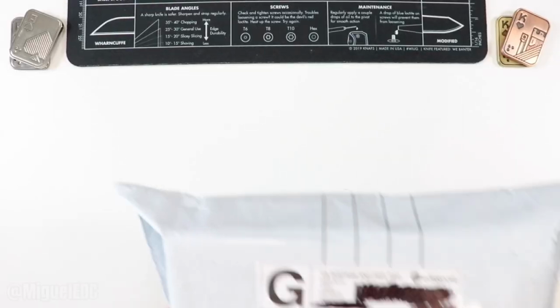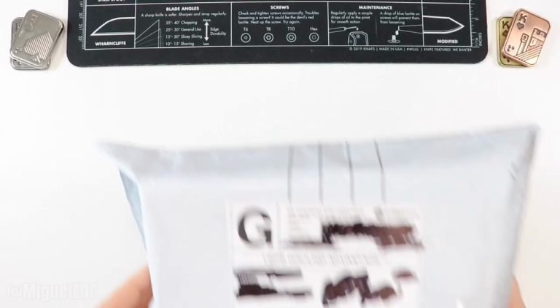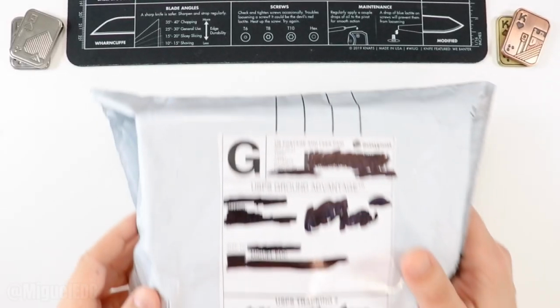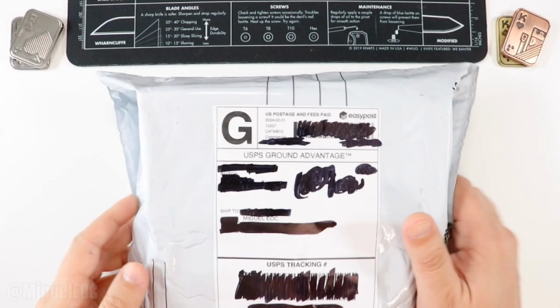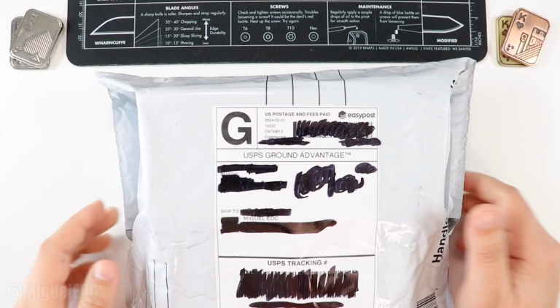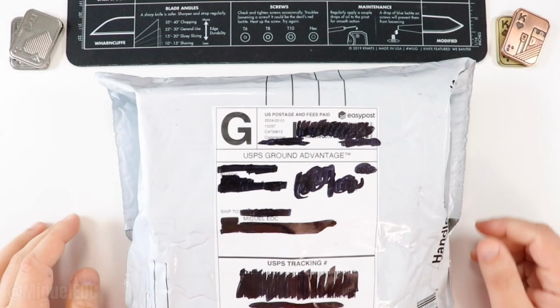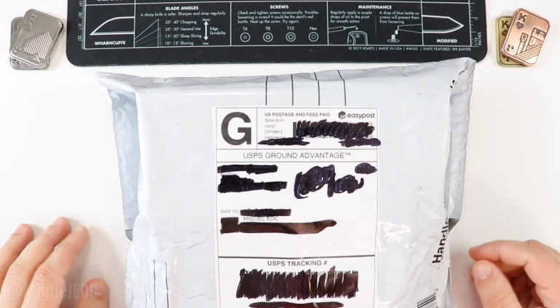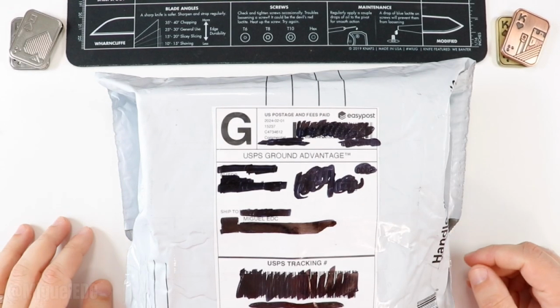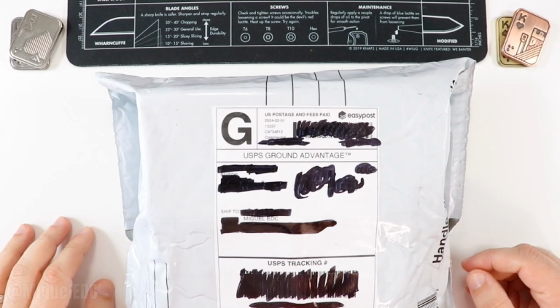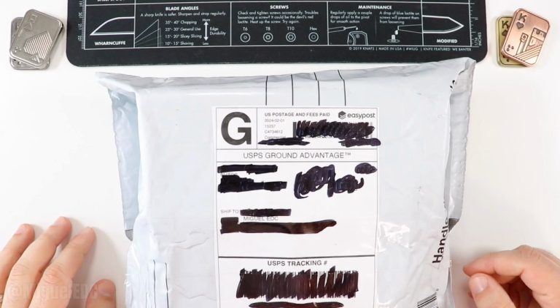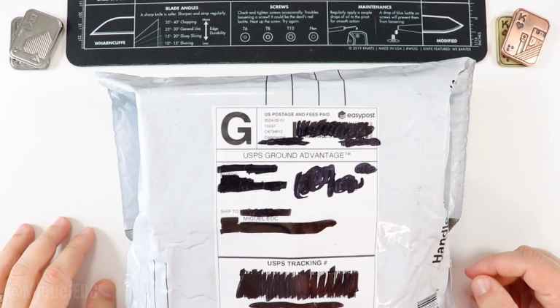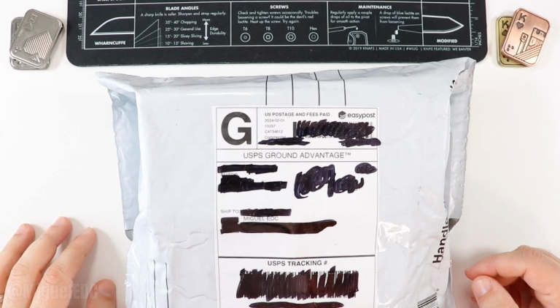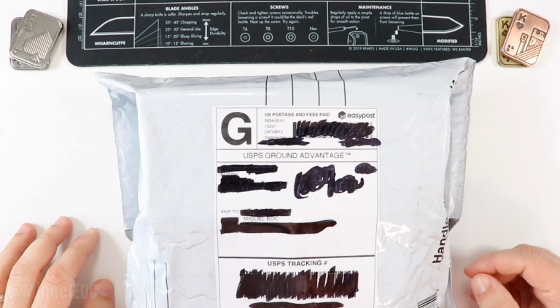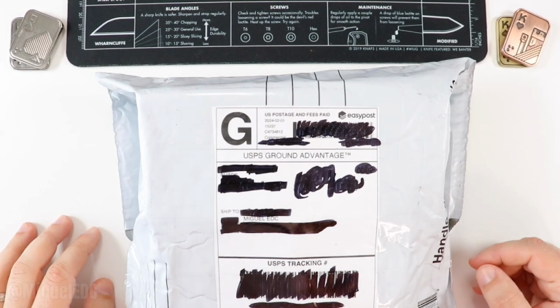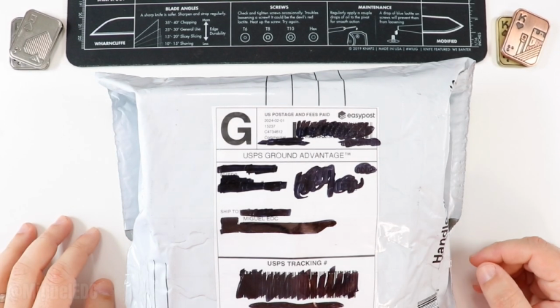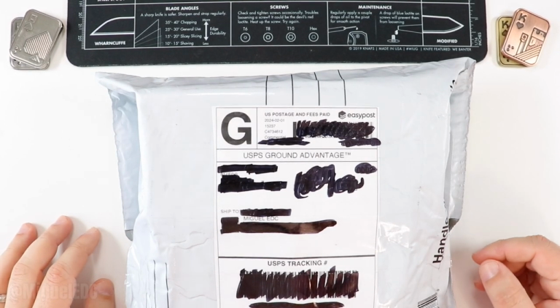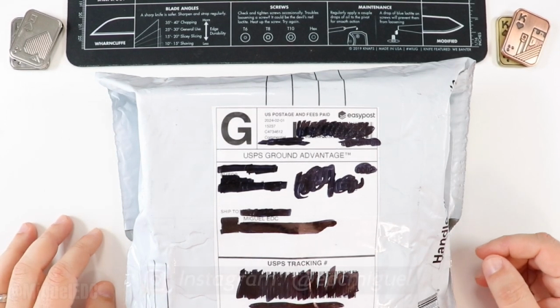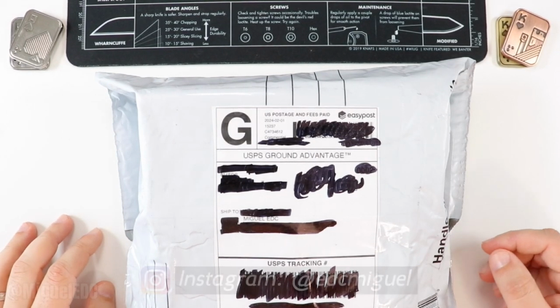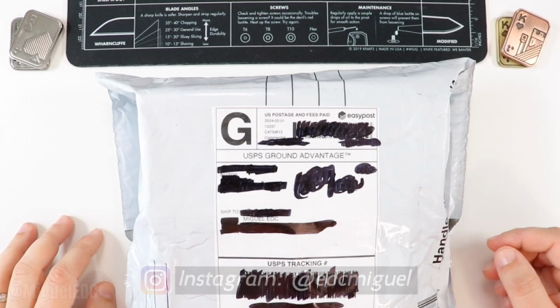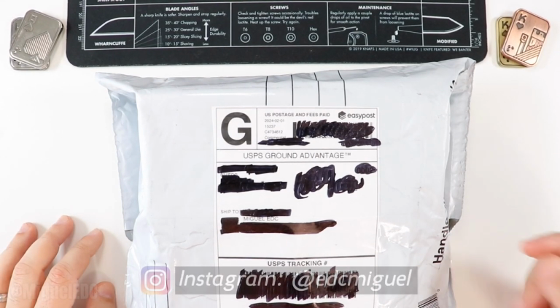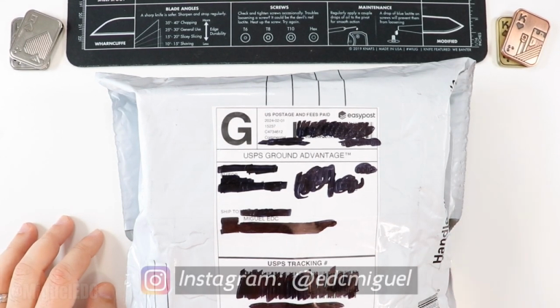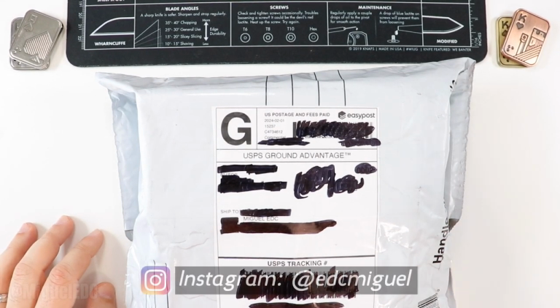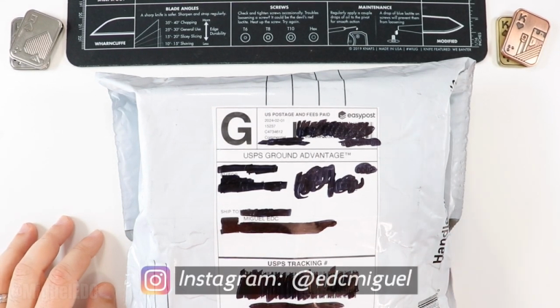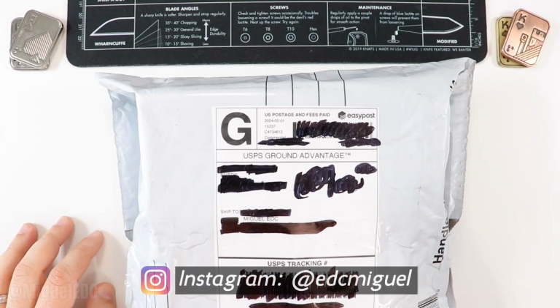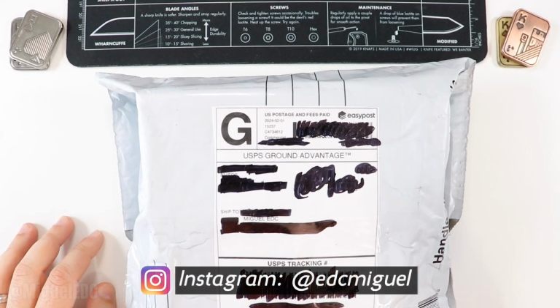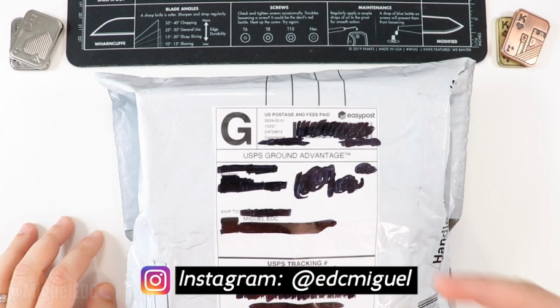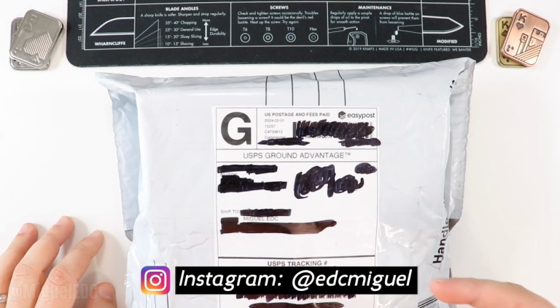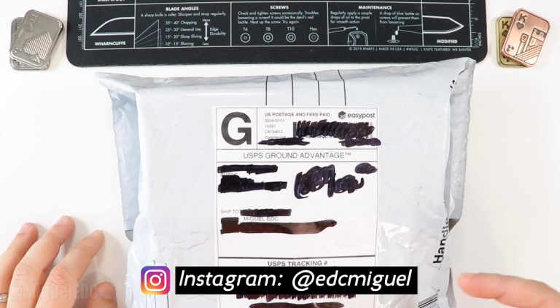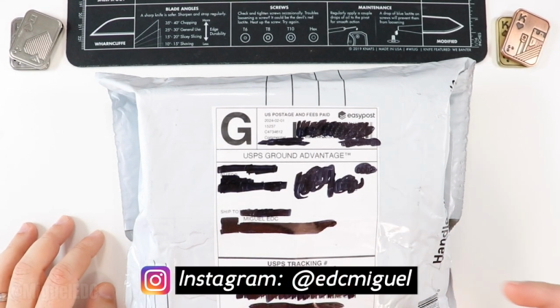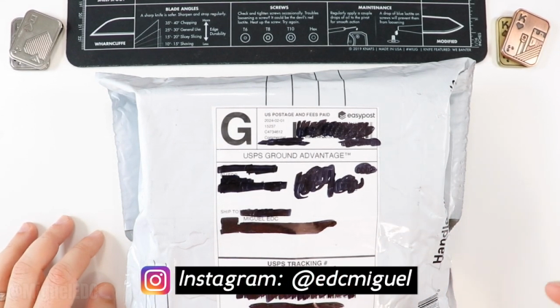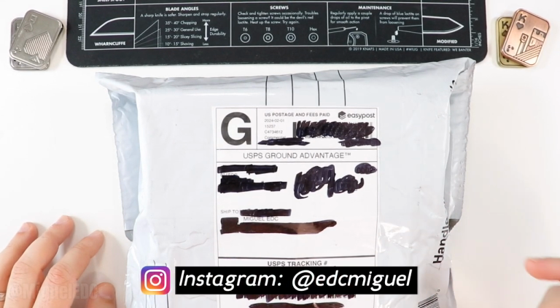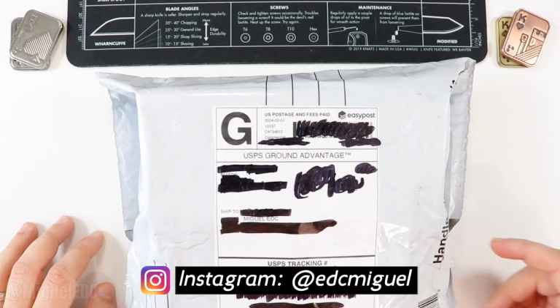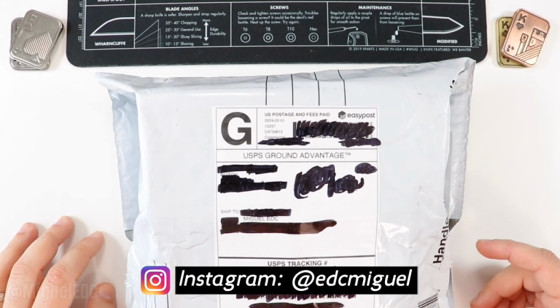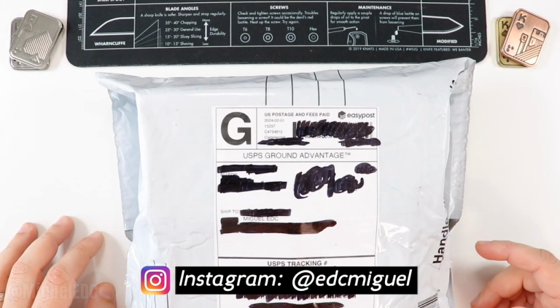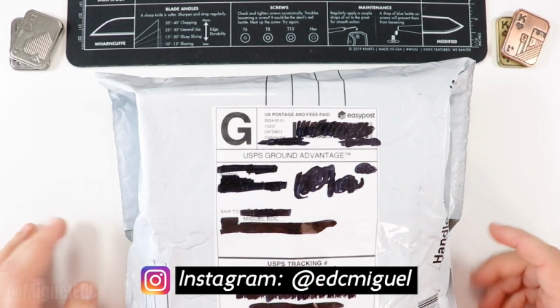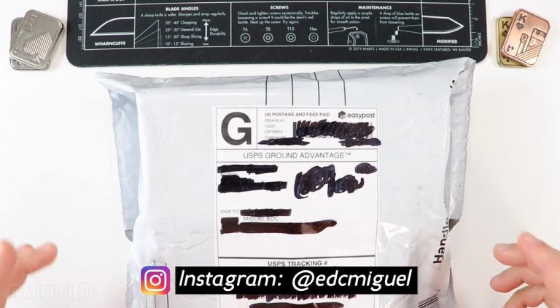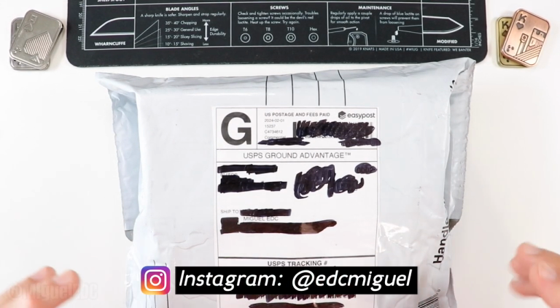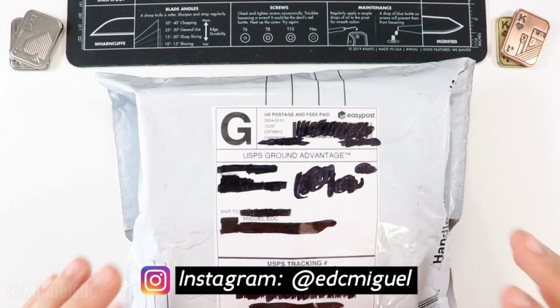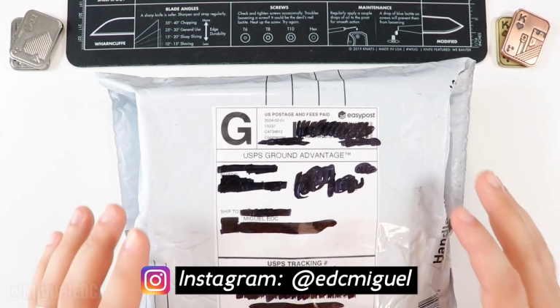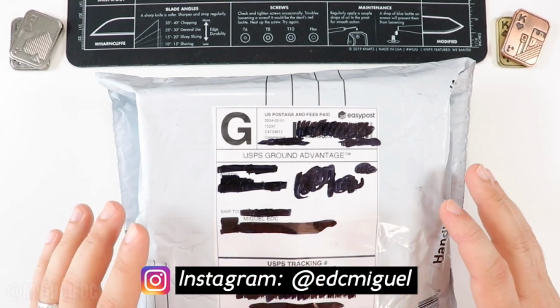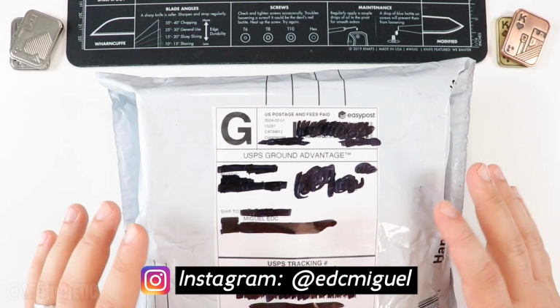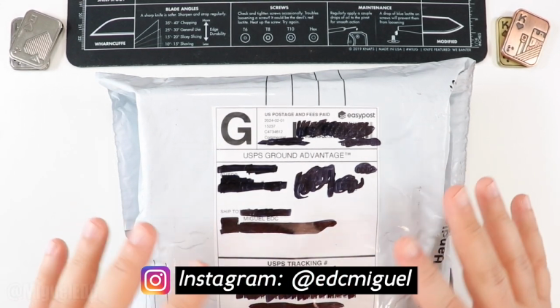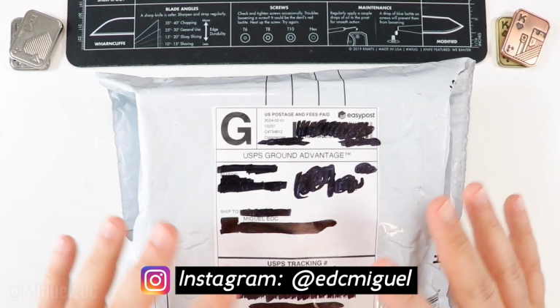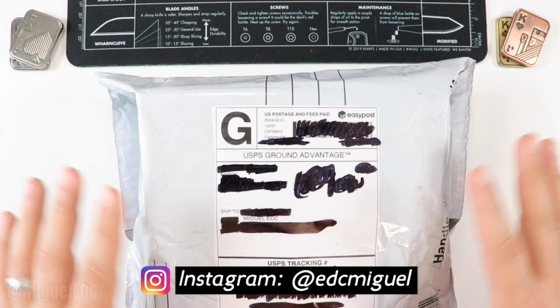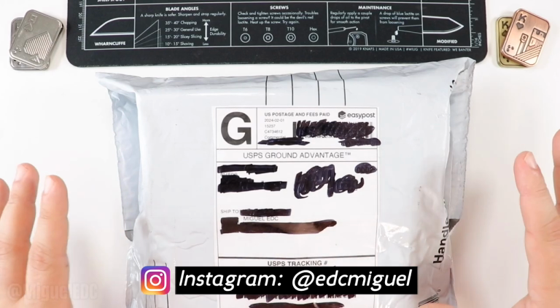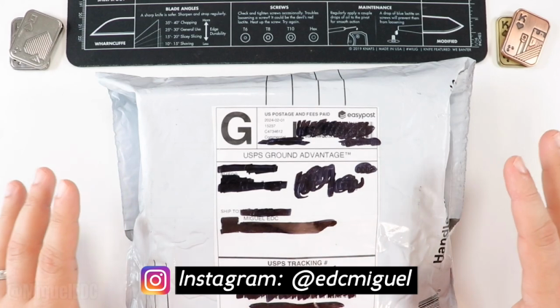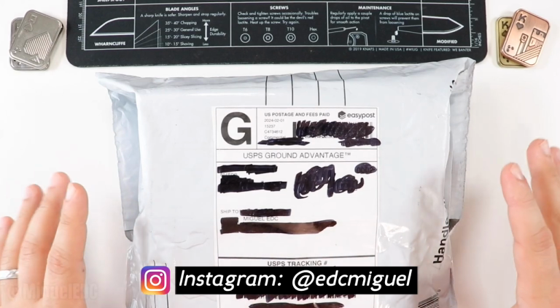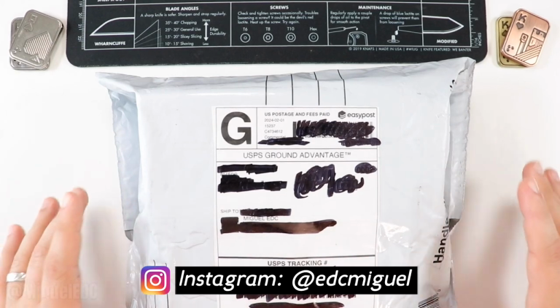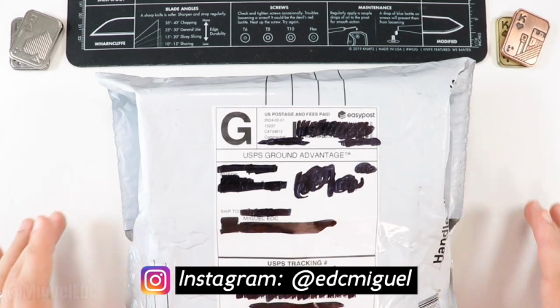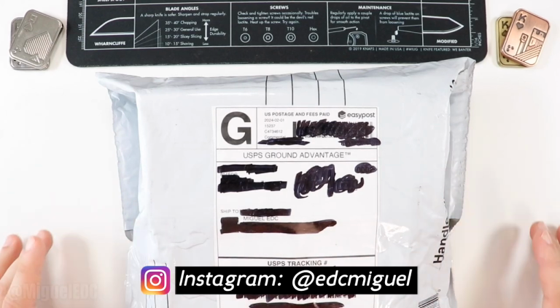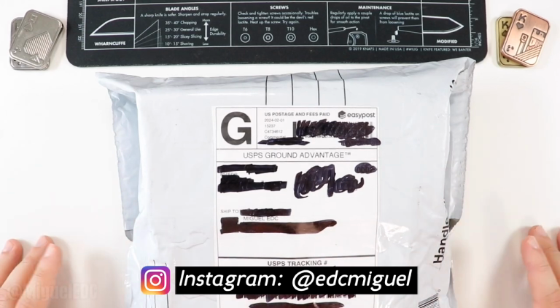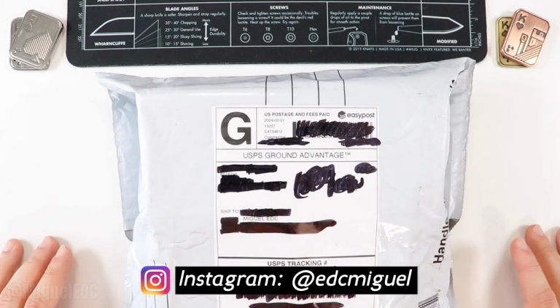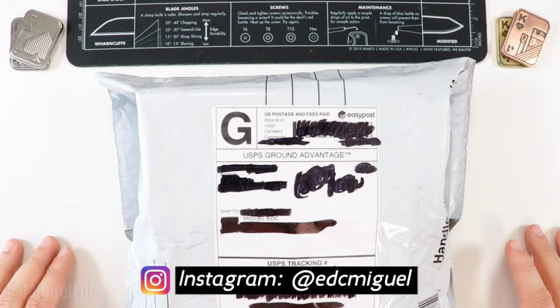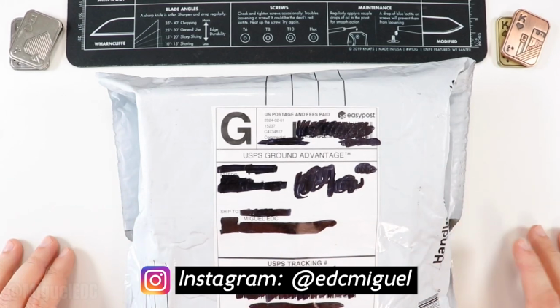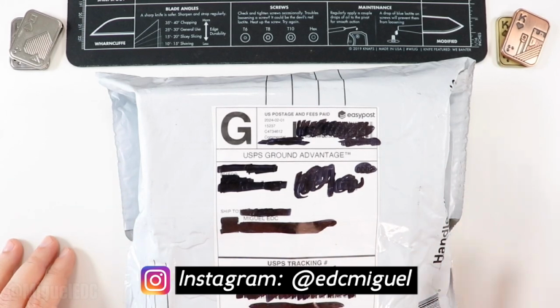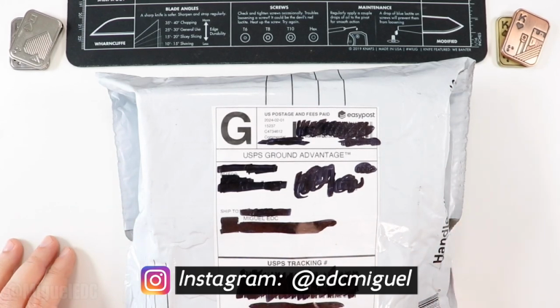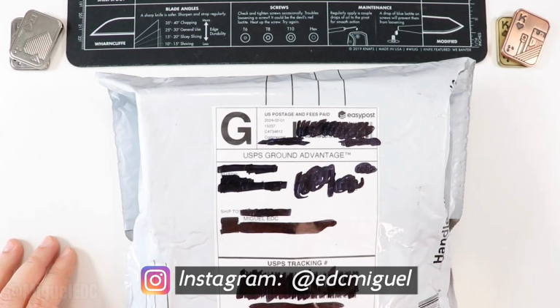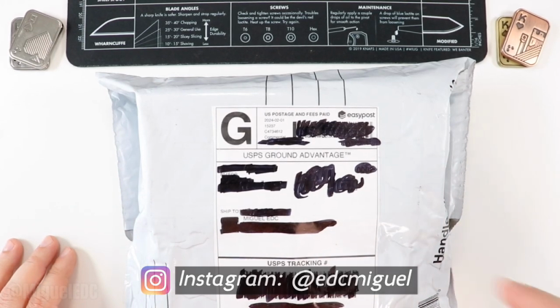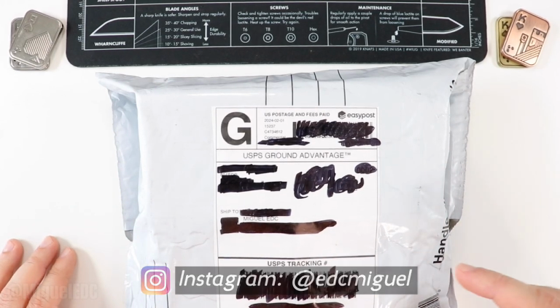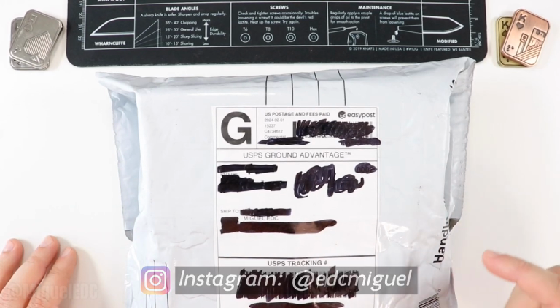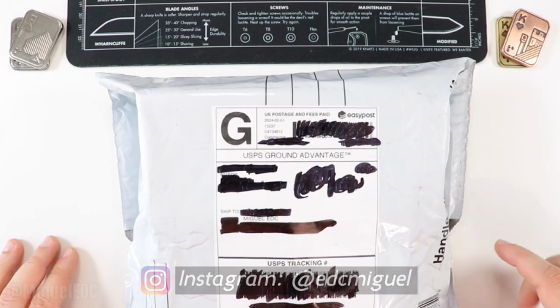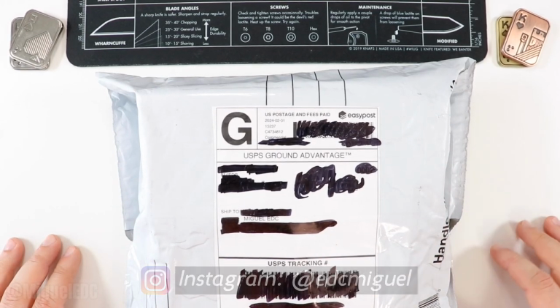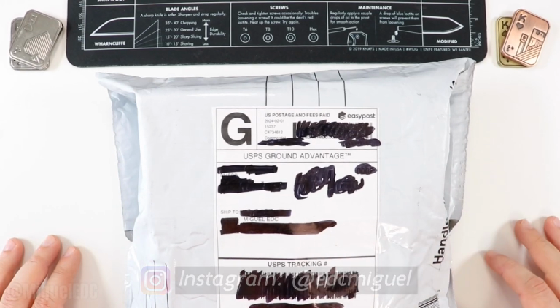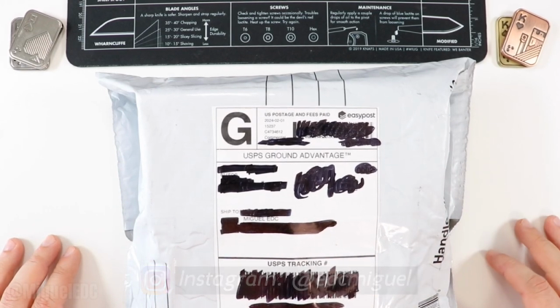What is going on guys? Welcome back to the channel. My name is Miguel. You're watching Miguel EDC, the channel where we talk everything EDC gear here.